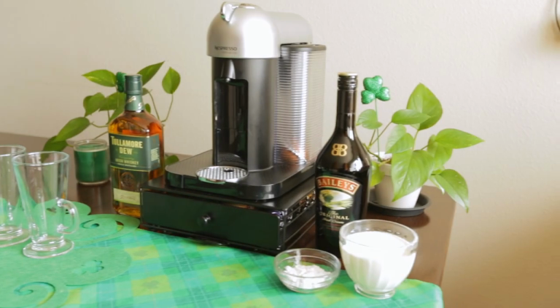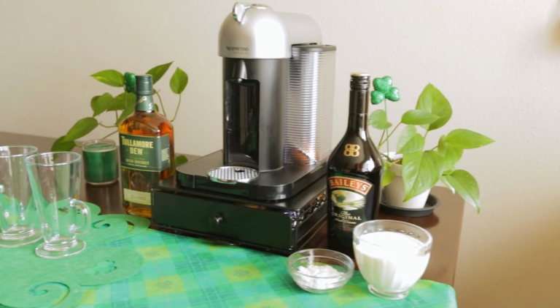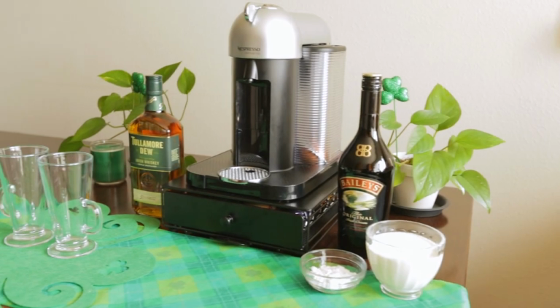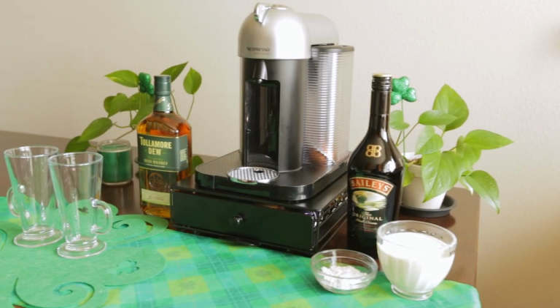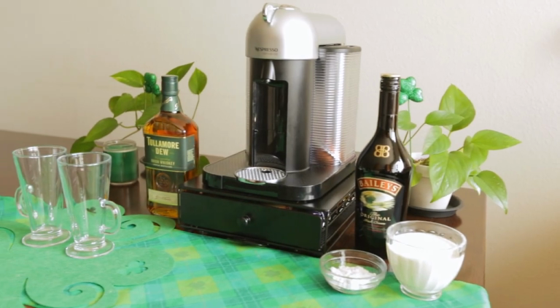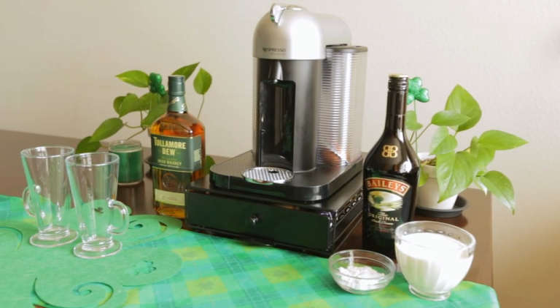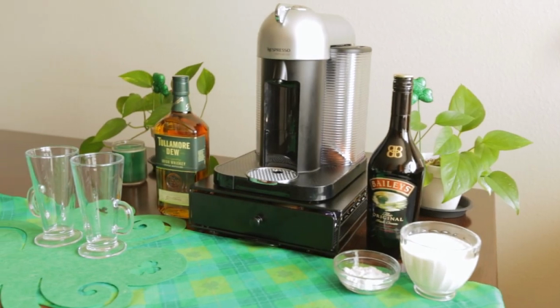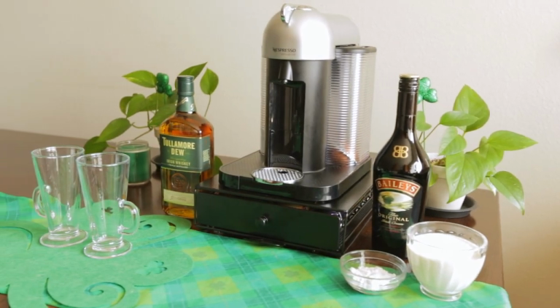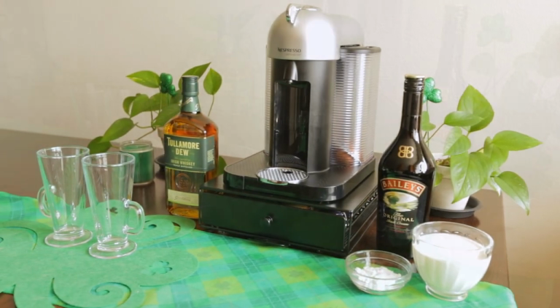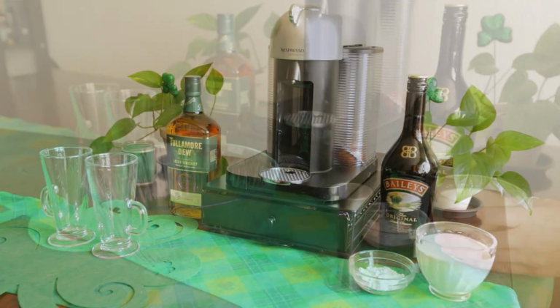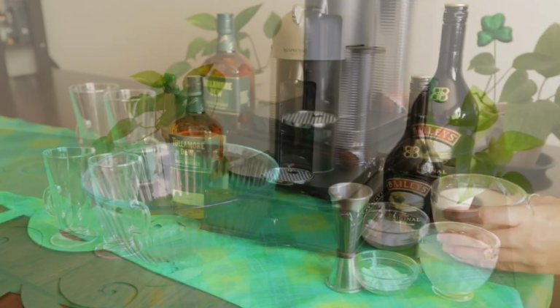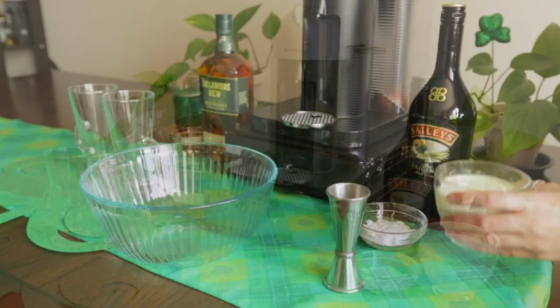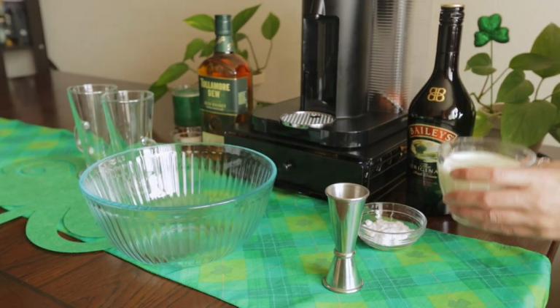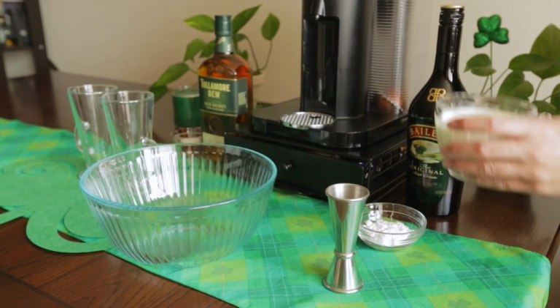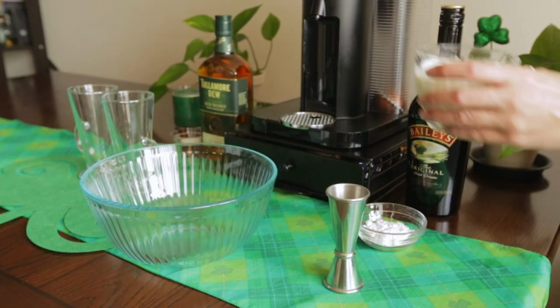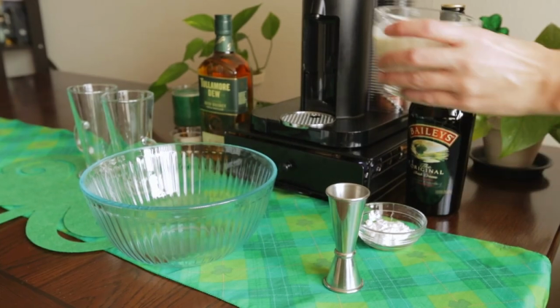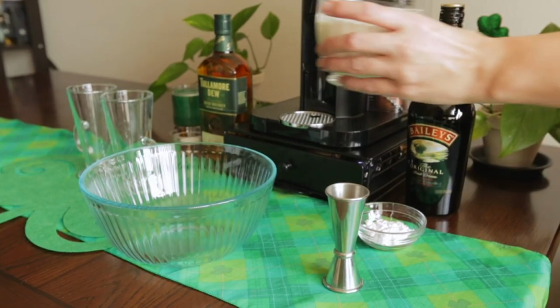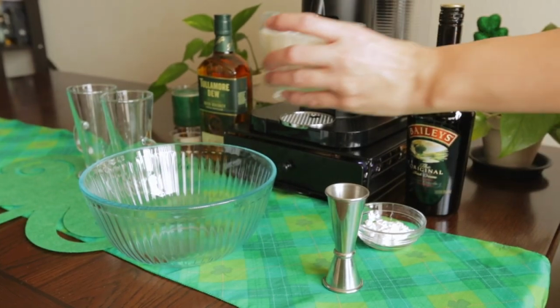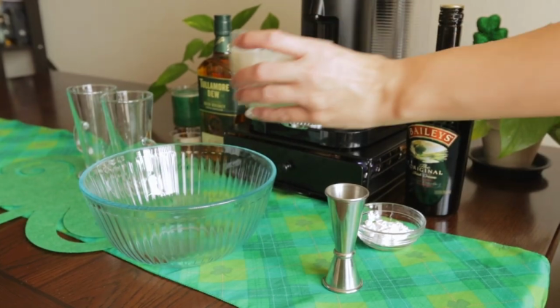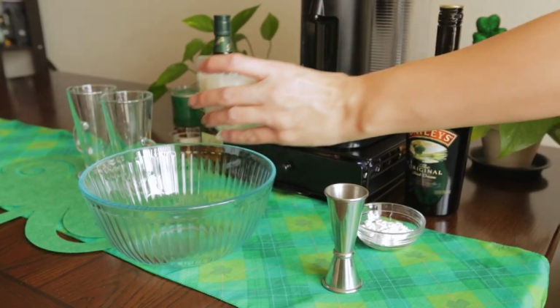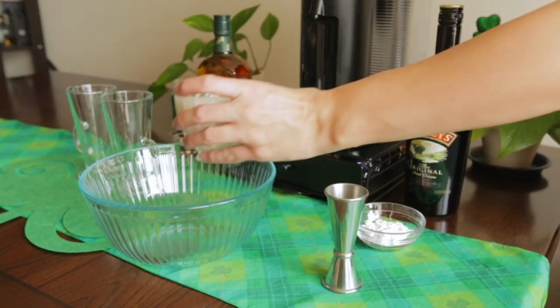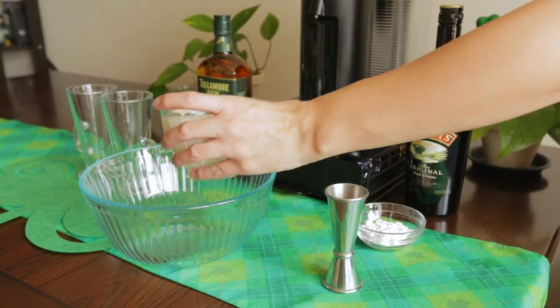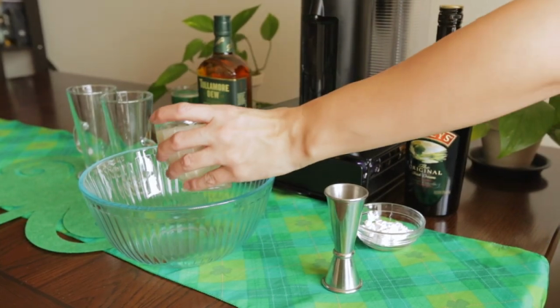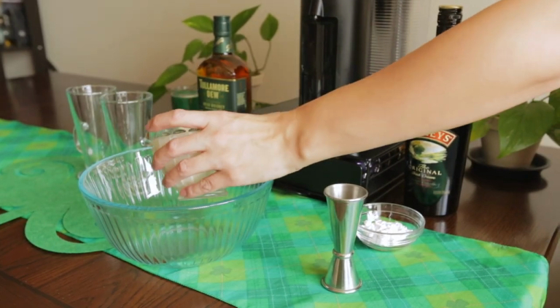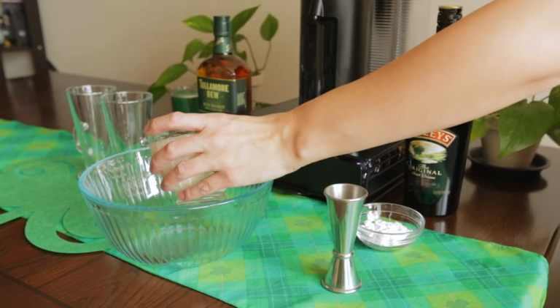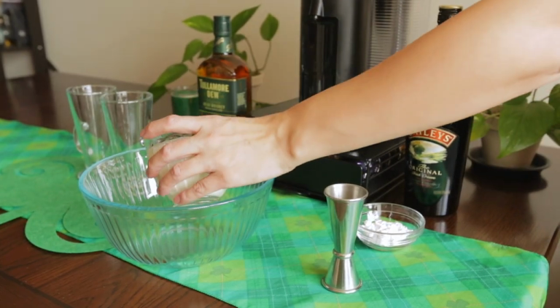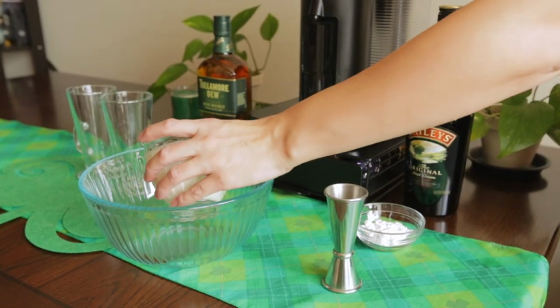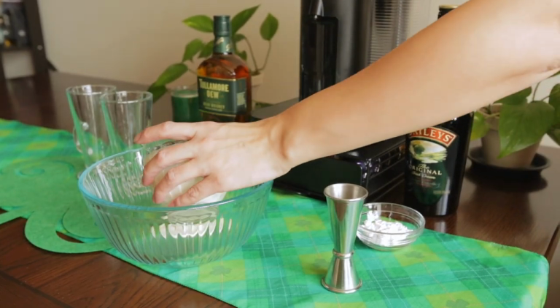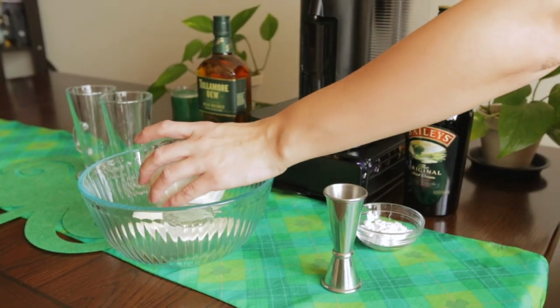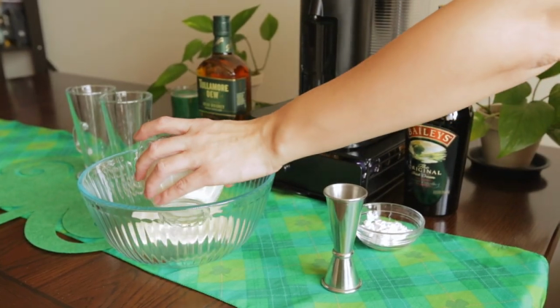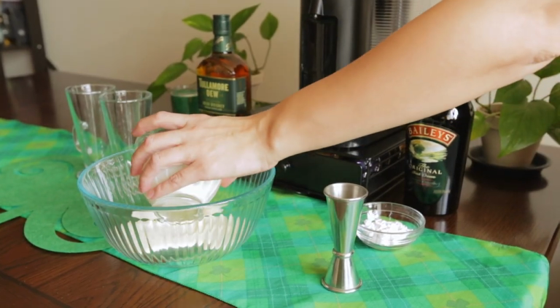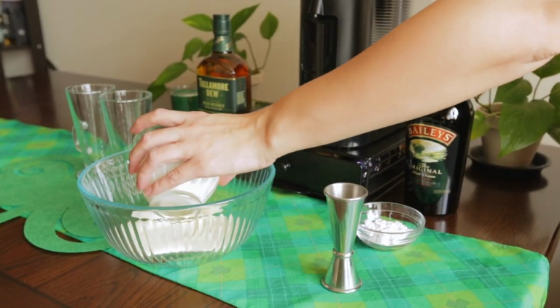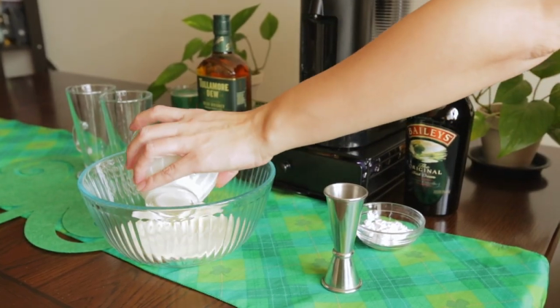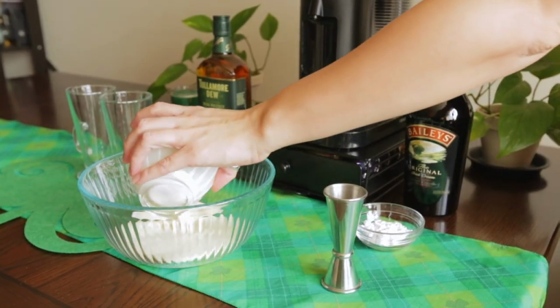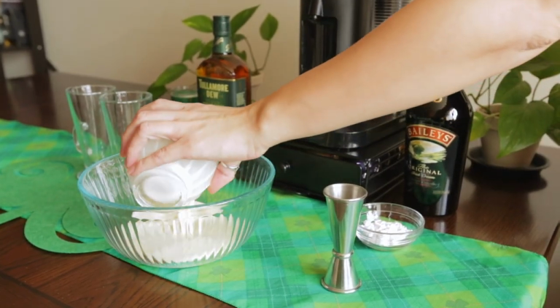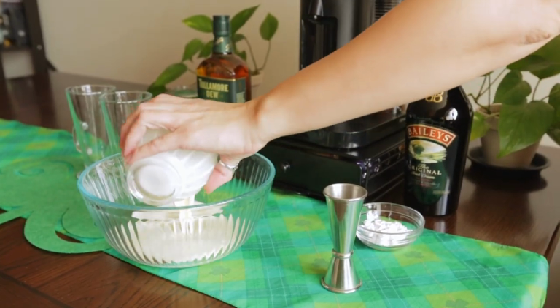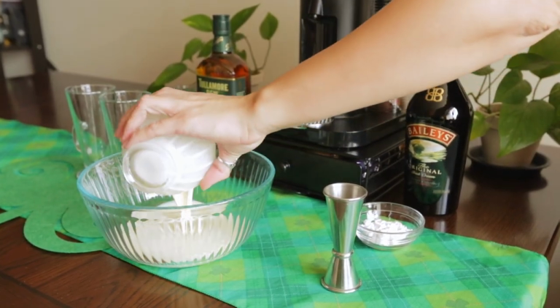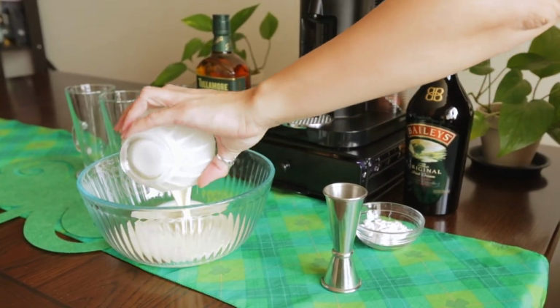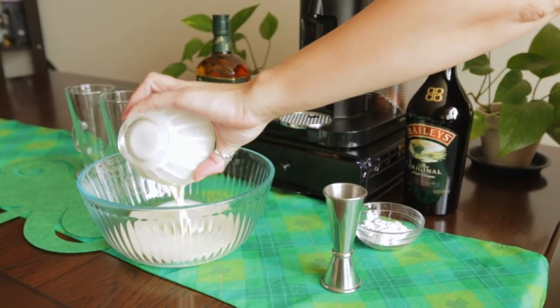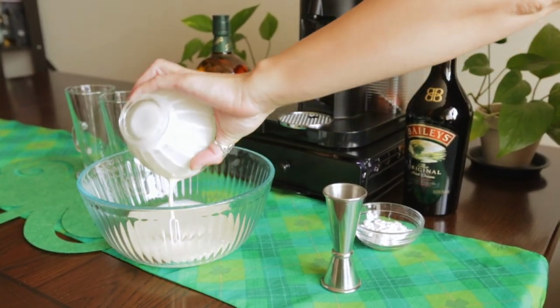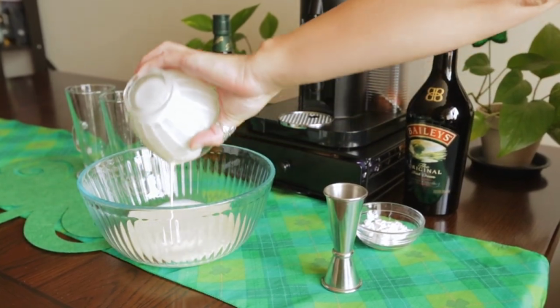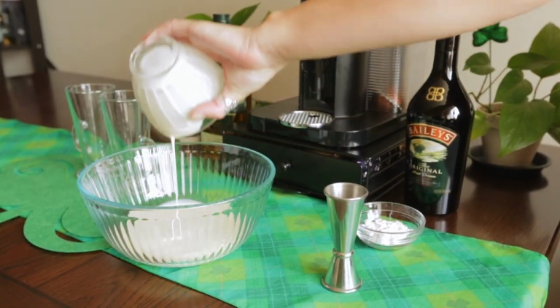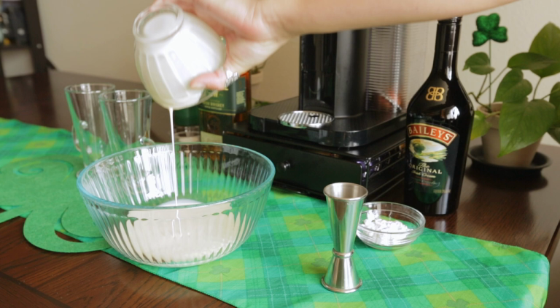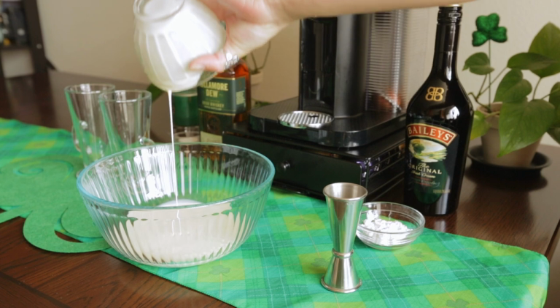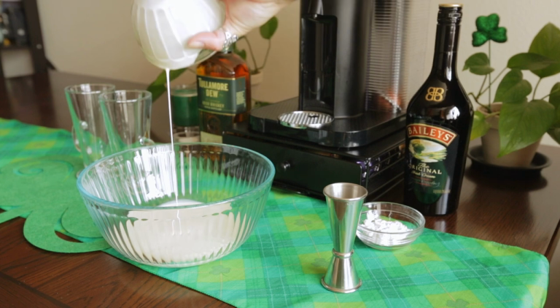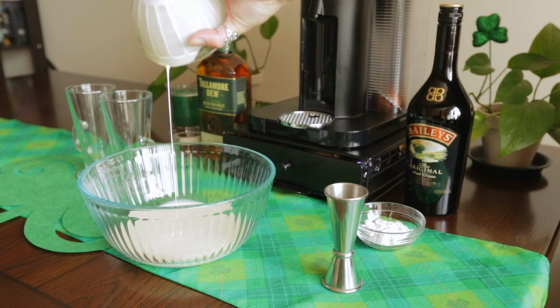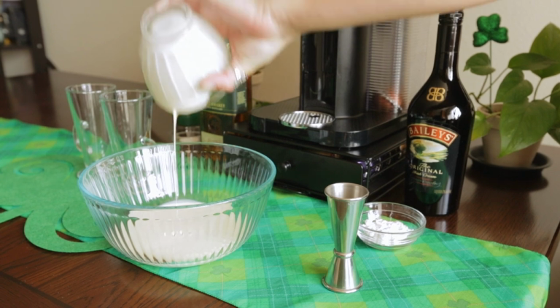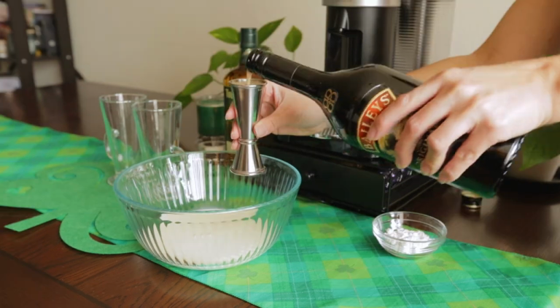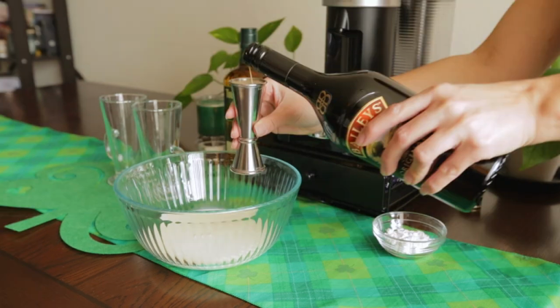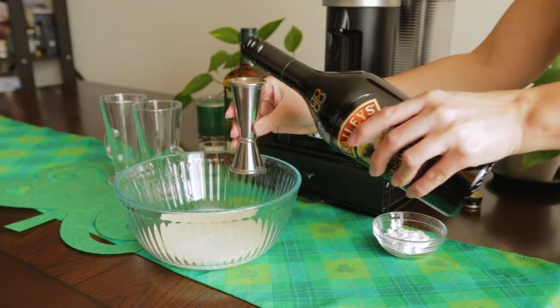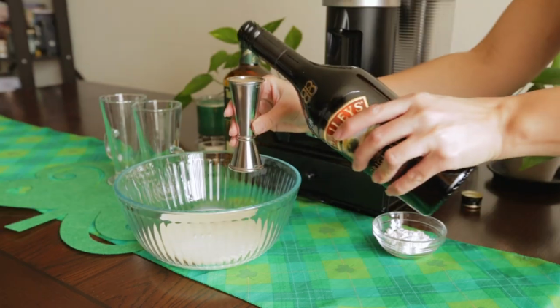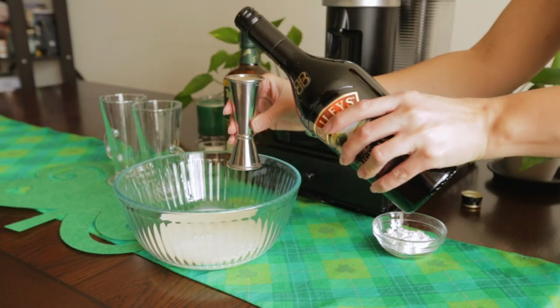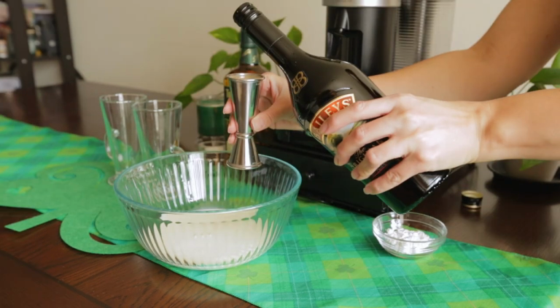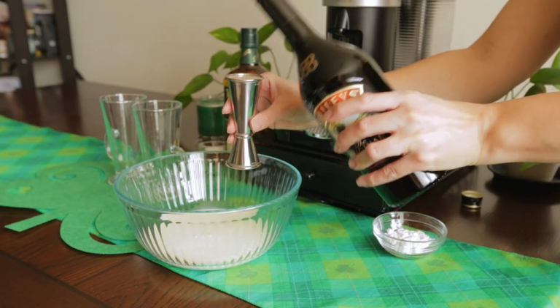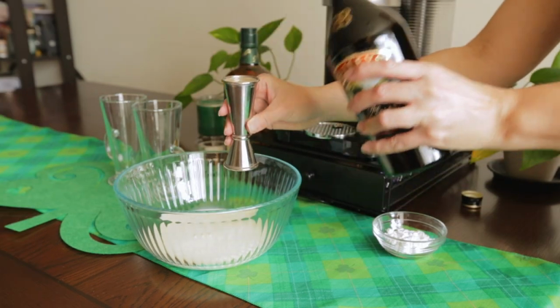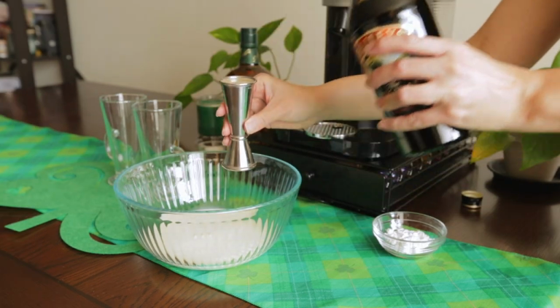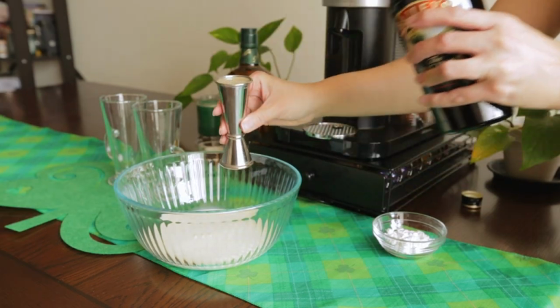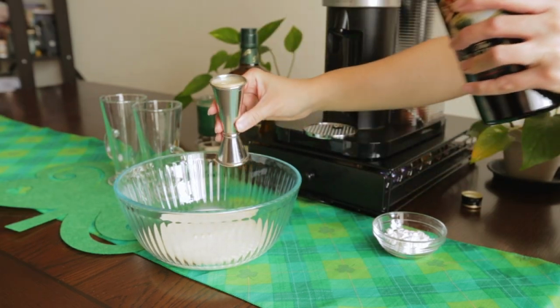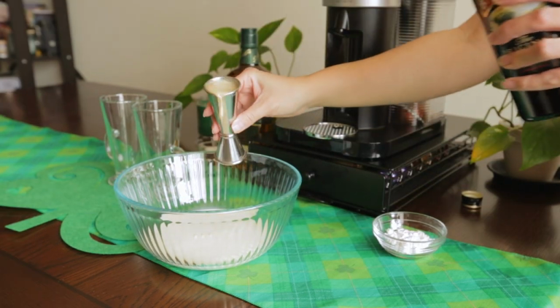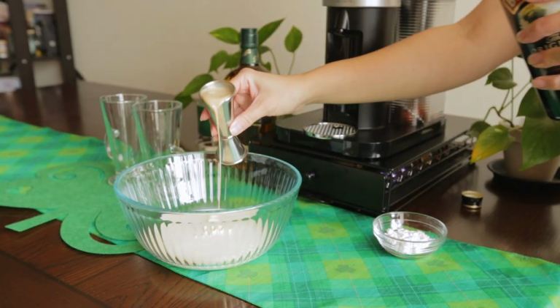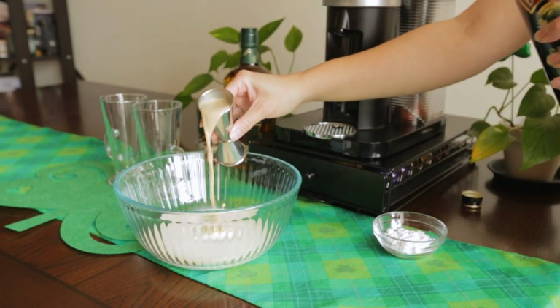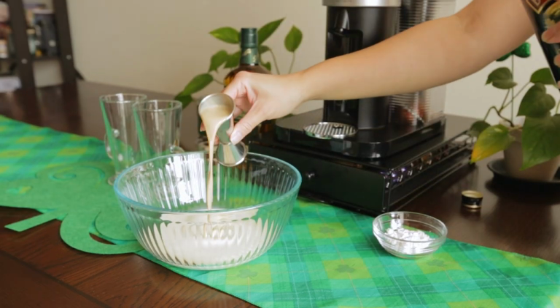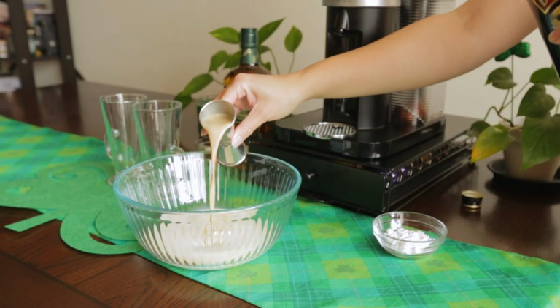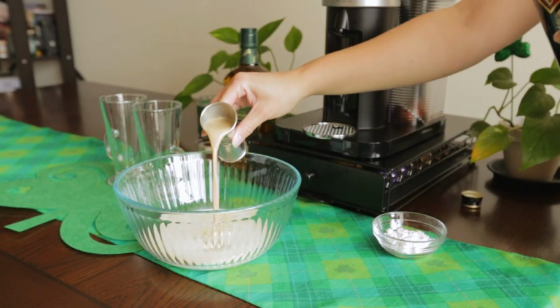To make Baileys whipped cream, in a bowl add 1 cup of heavy whipping cream and 2 ounces Baileys Irish cream.